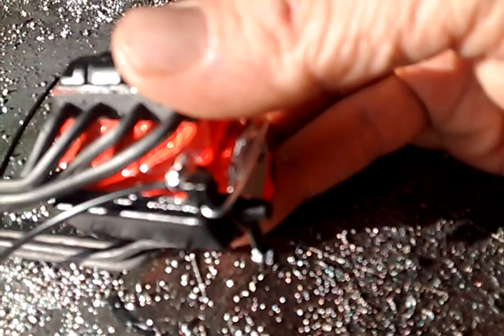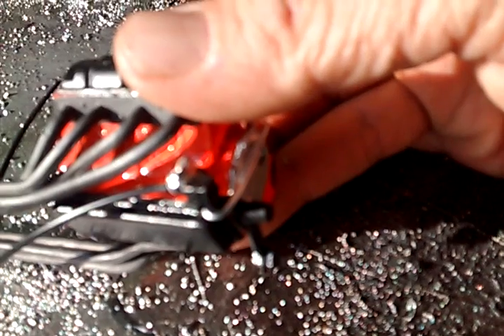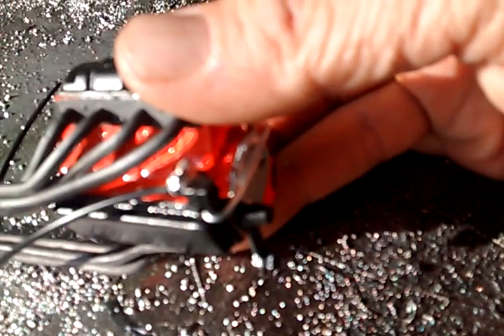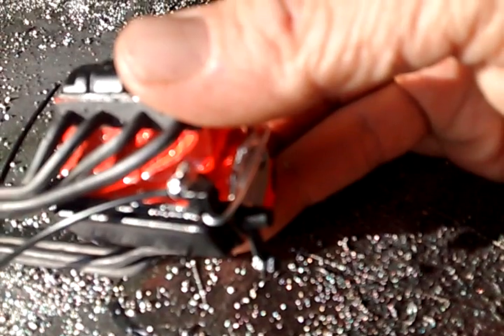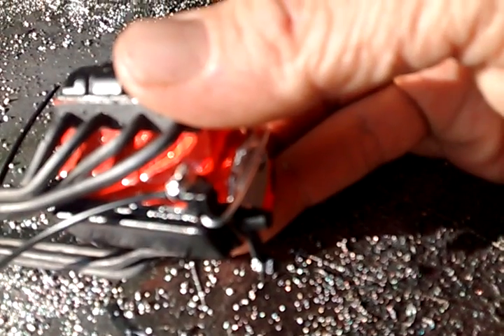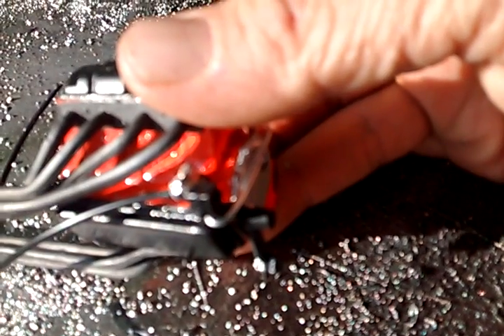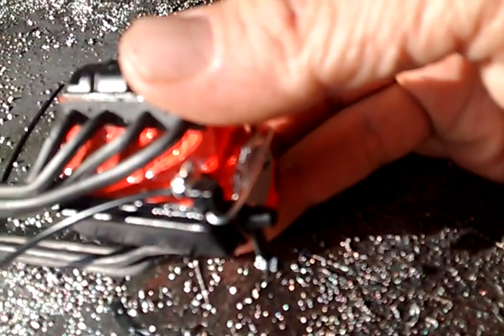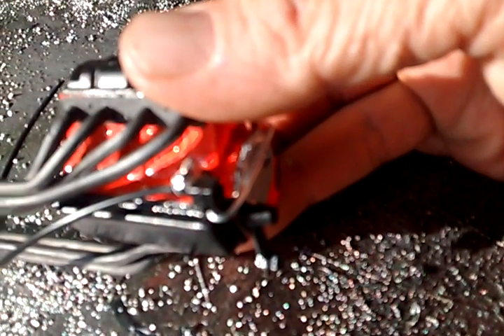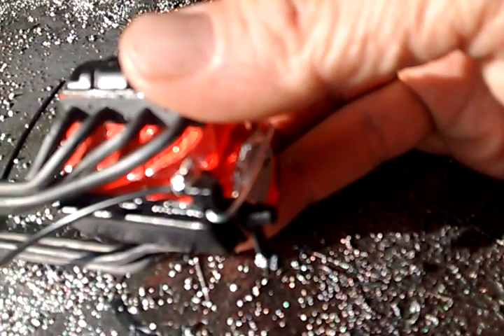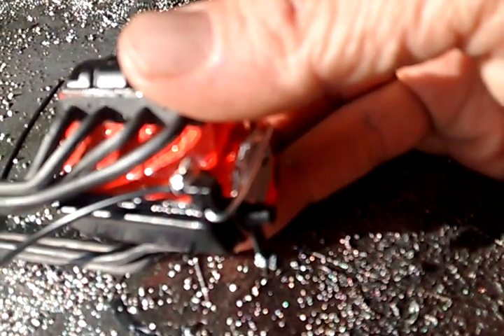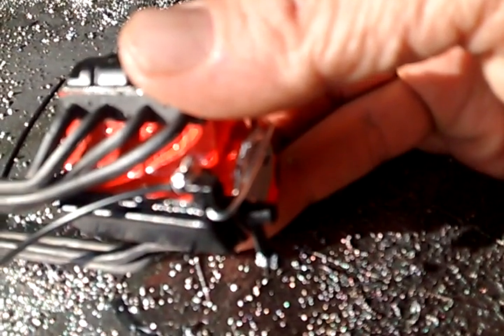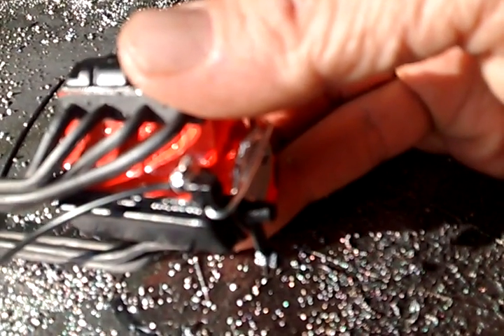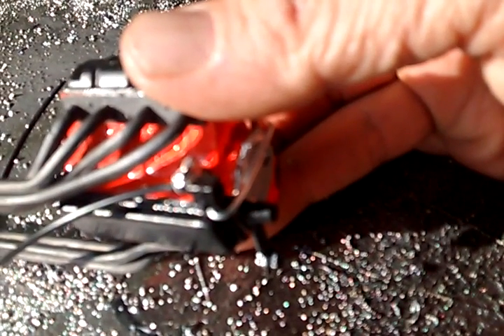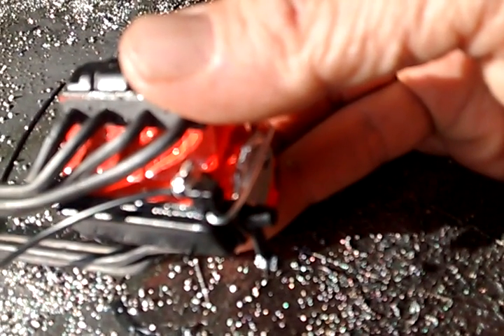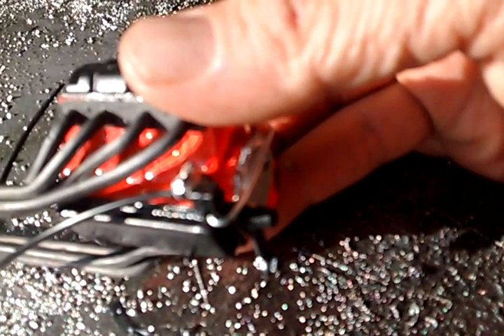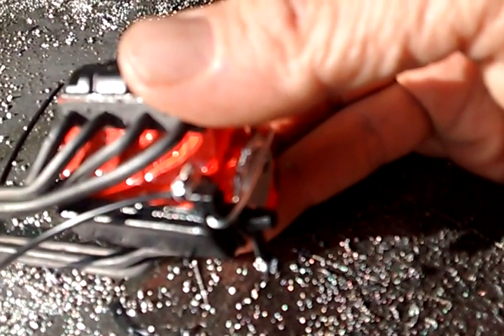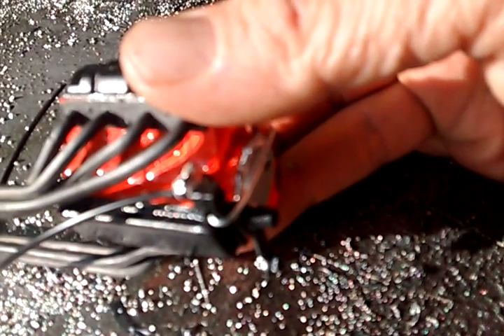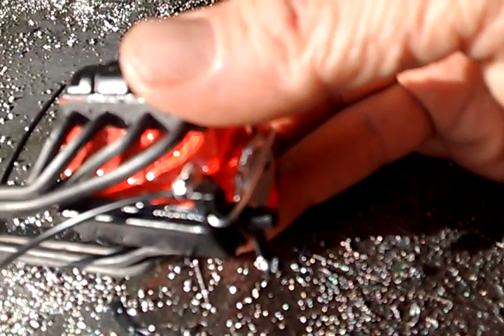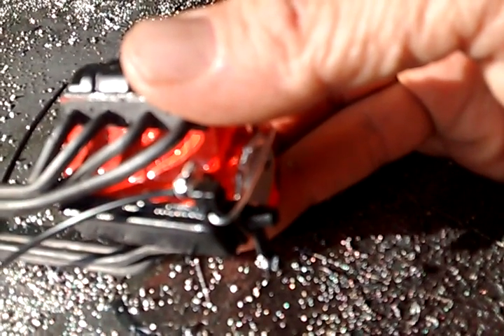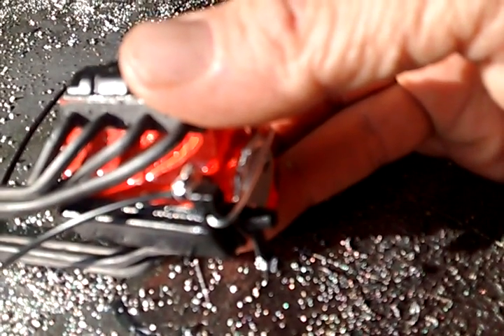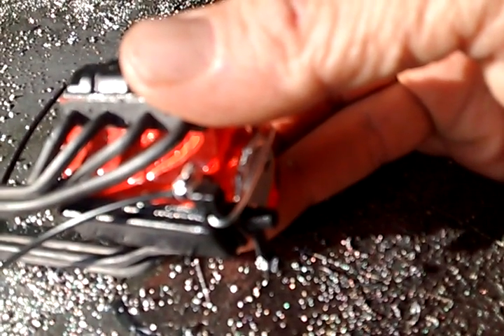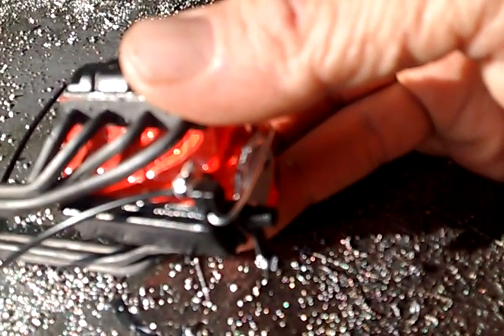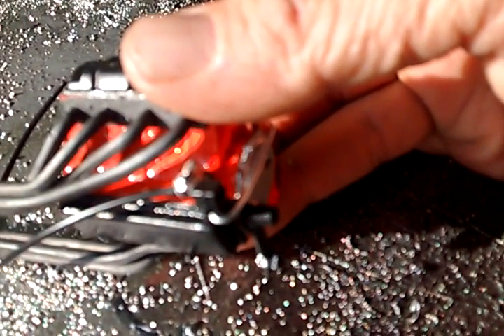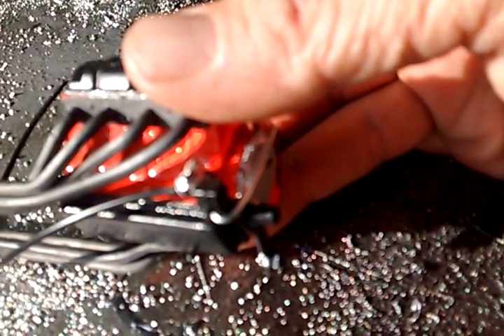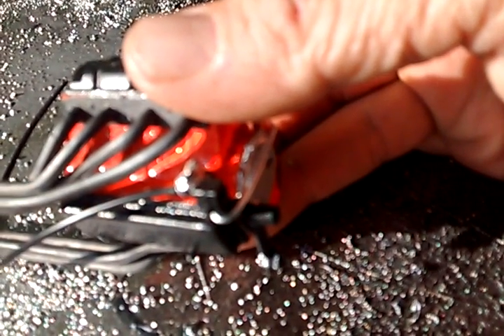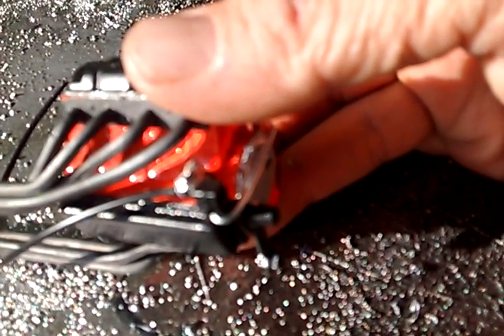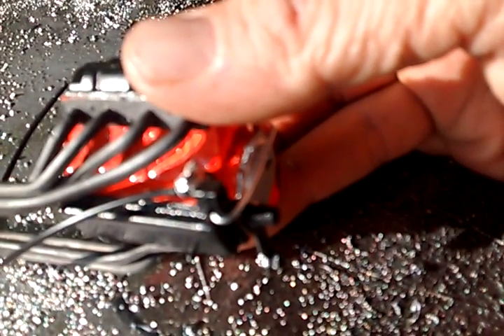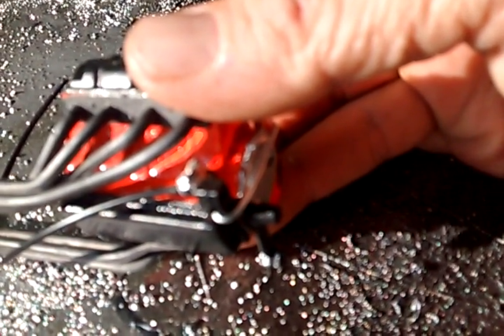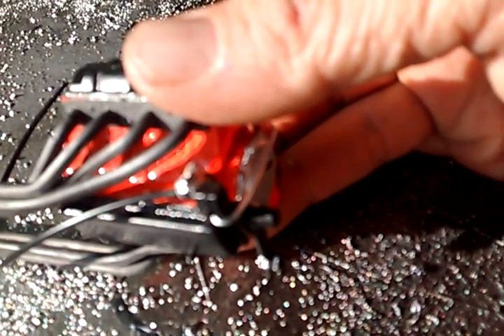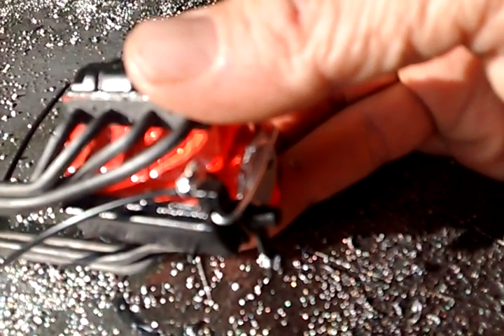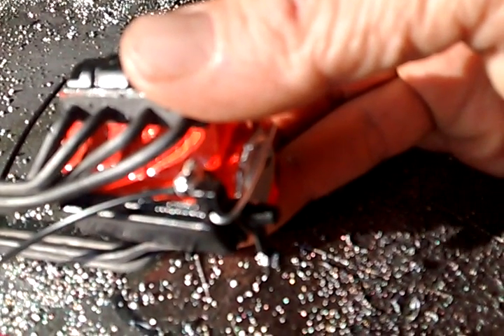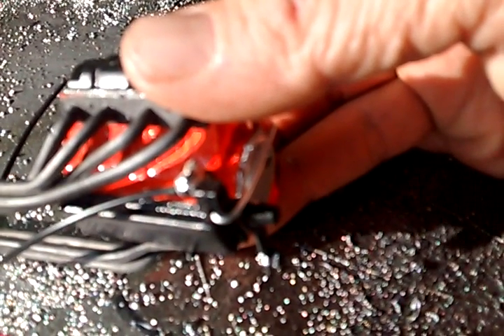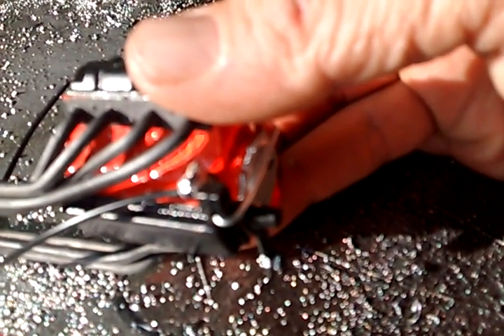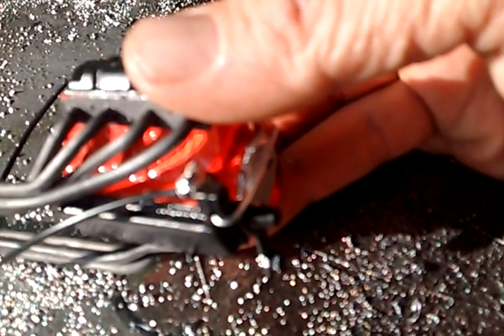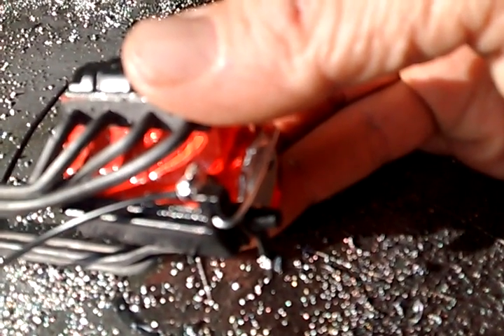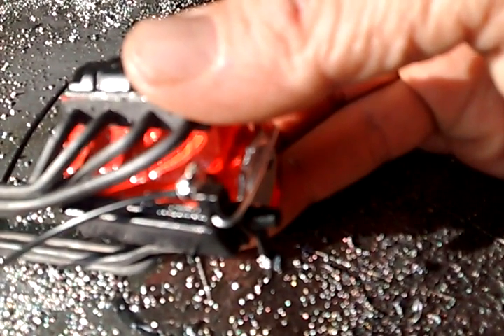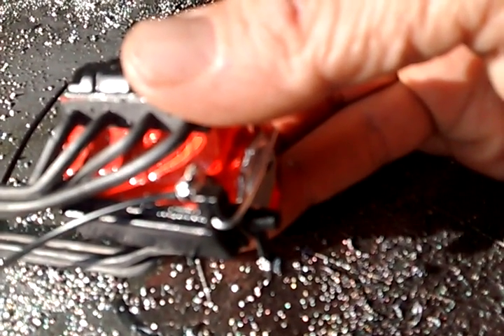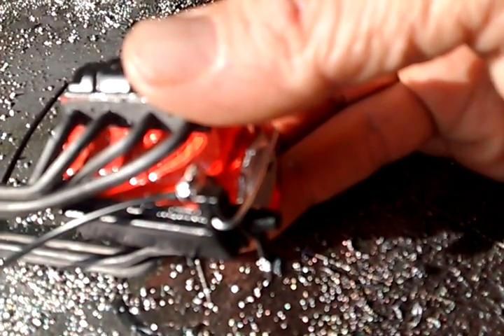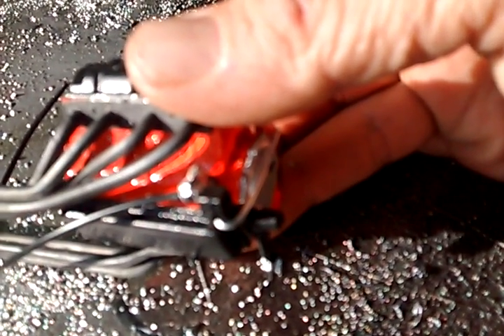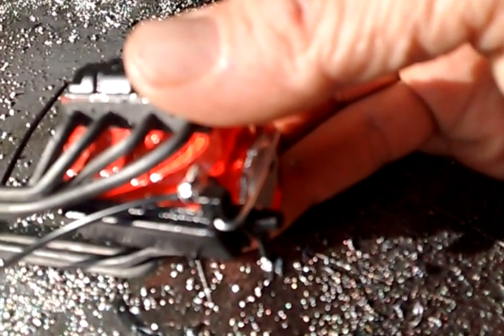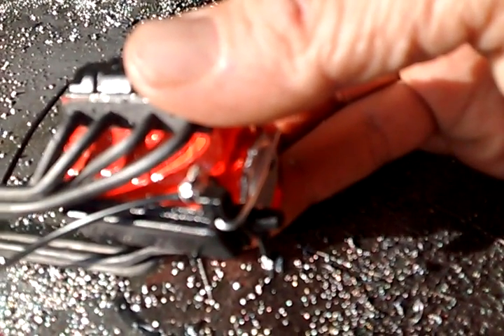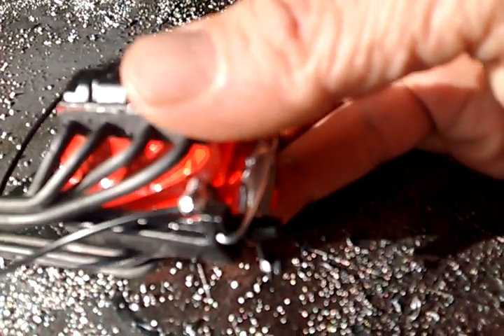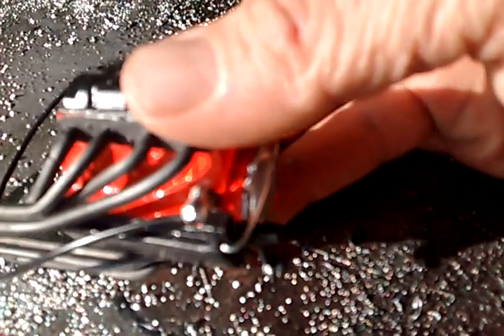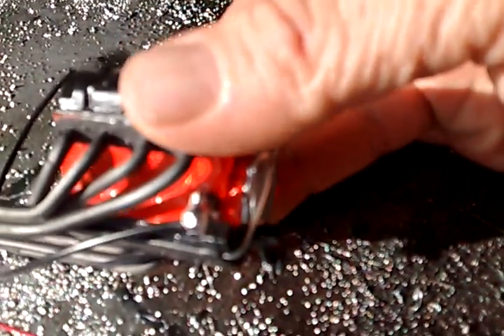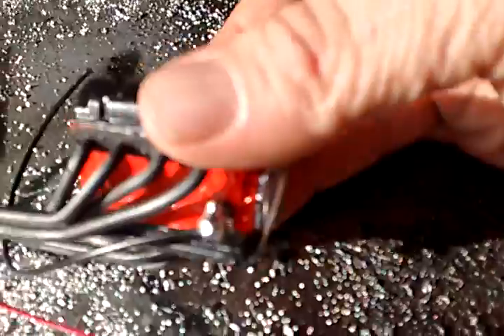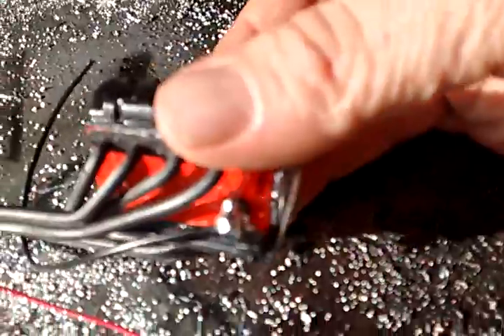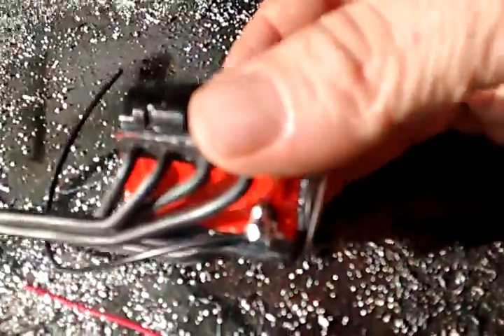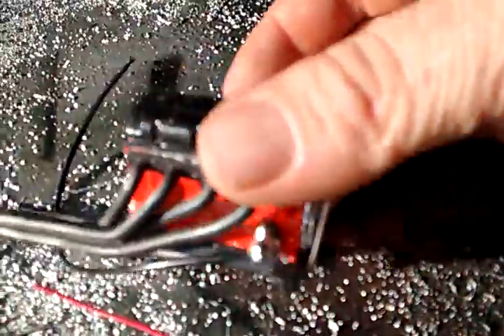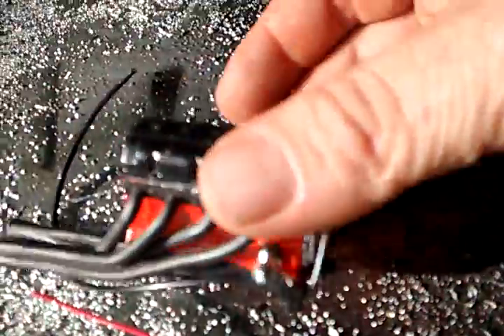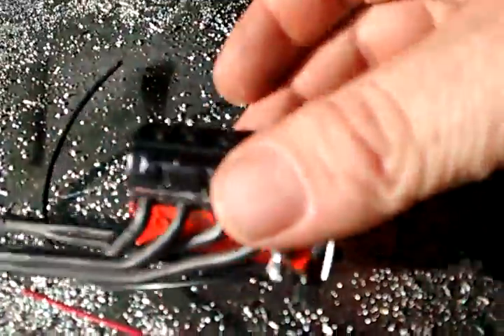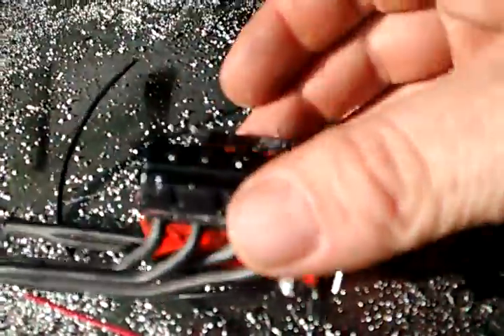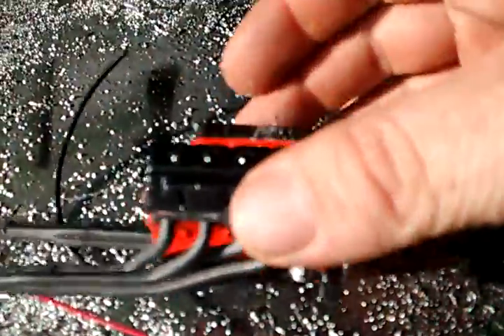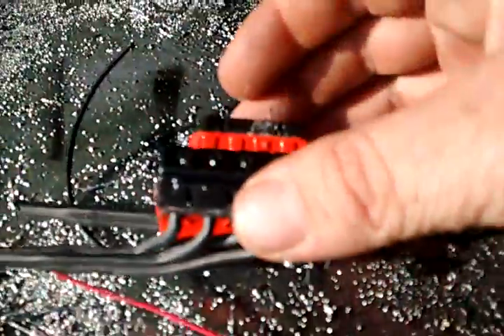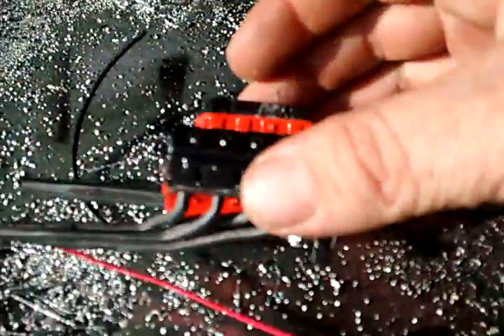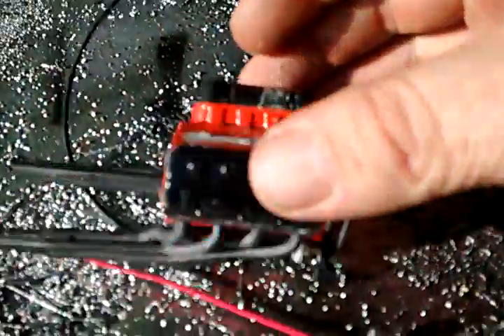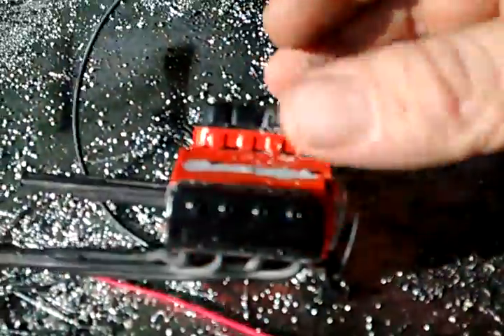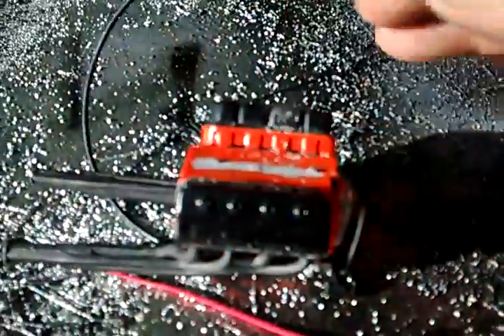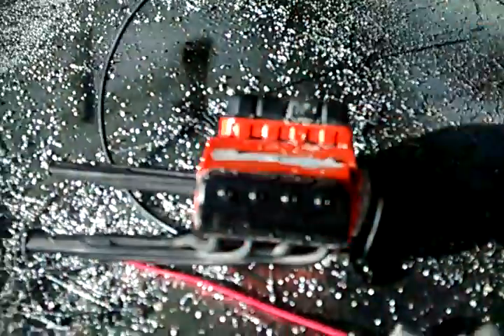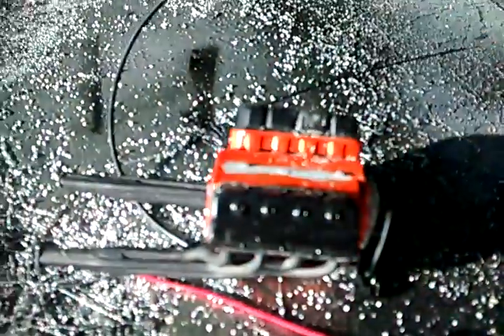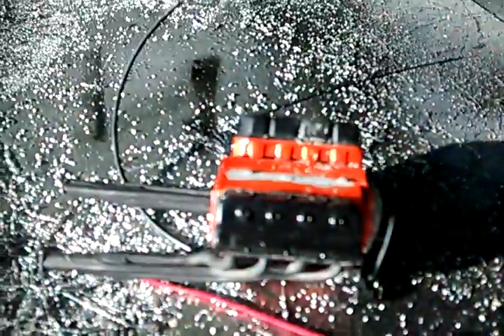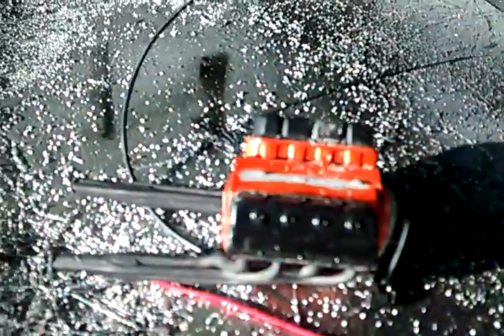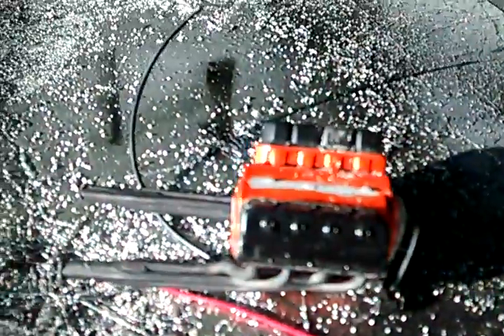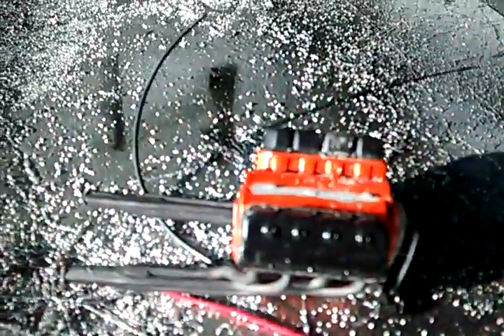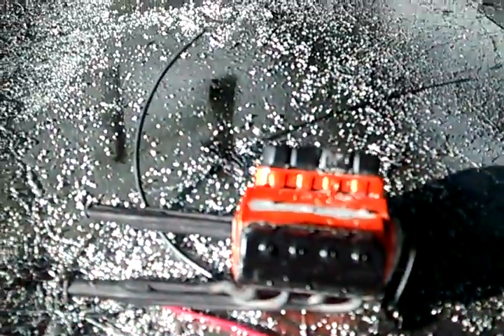You can get craft wire just about anywhere — you can get it at Lowe's or one of them. Shameless plug.